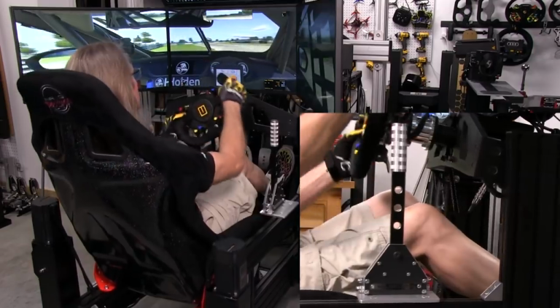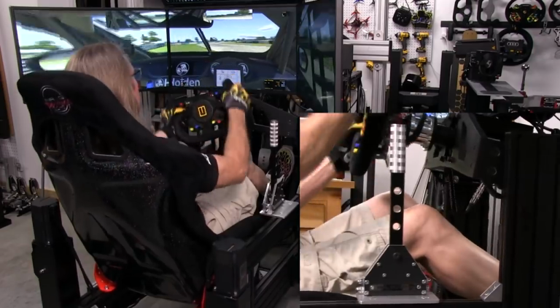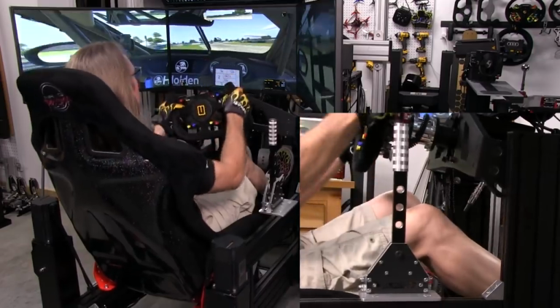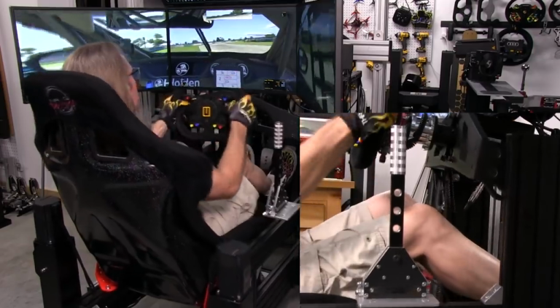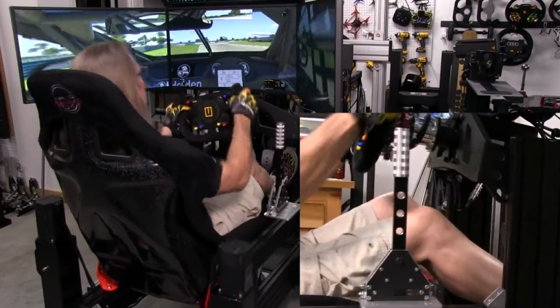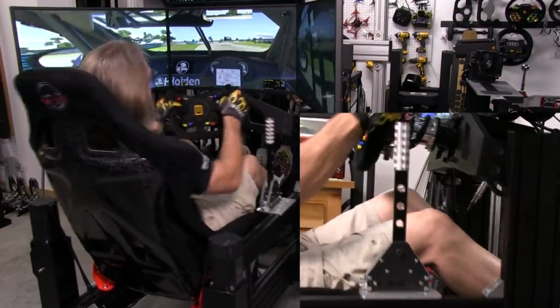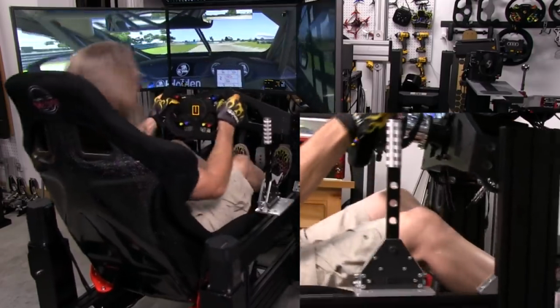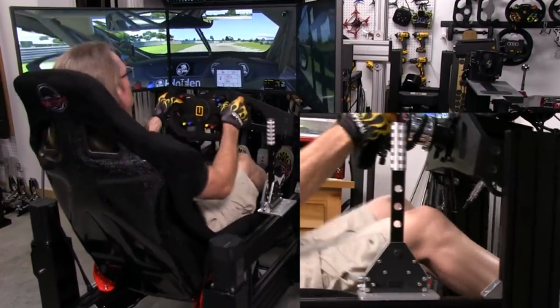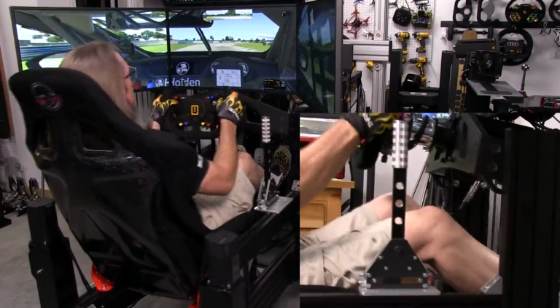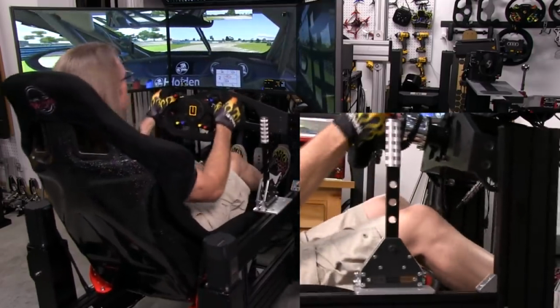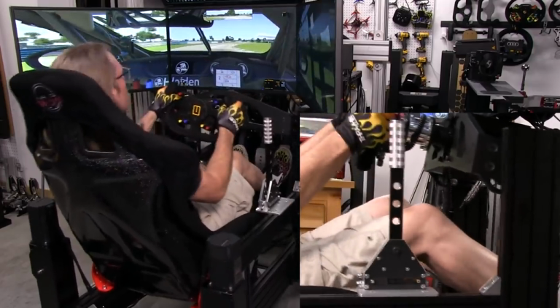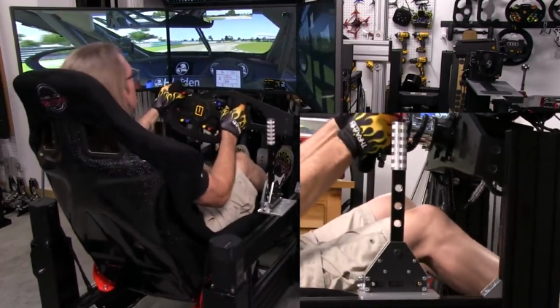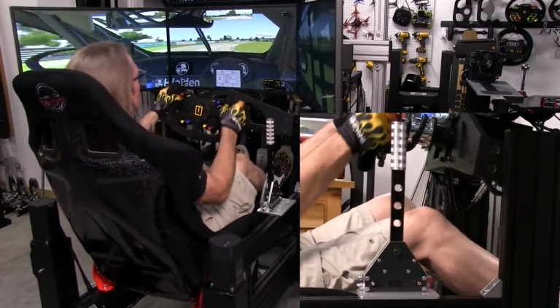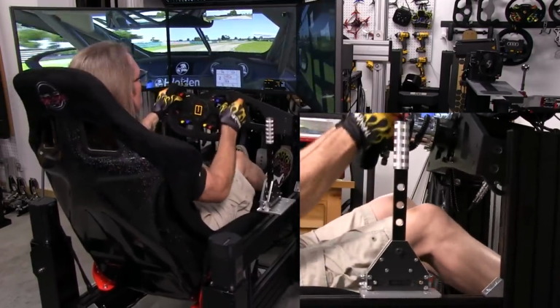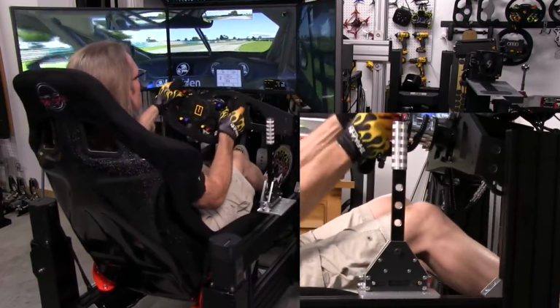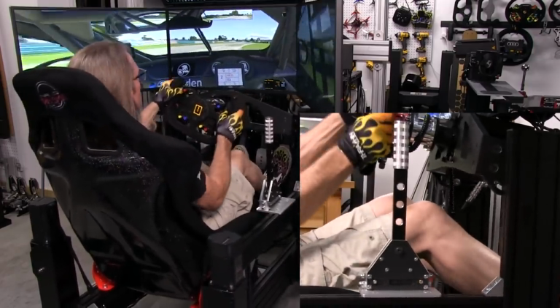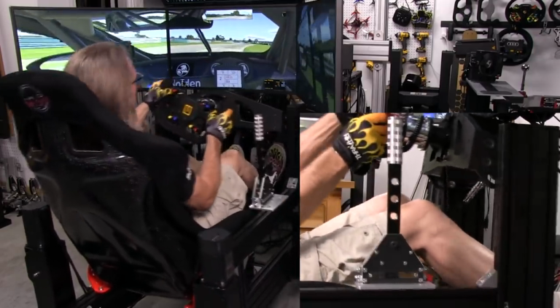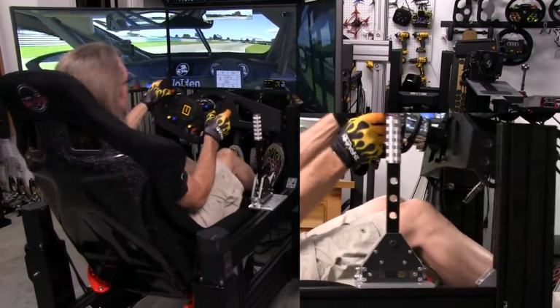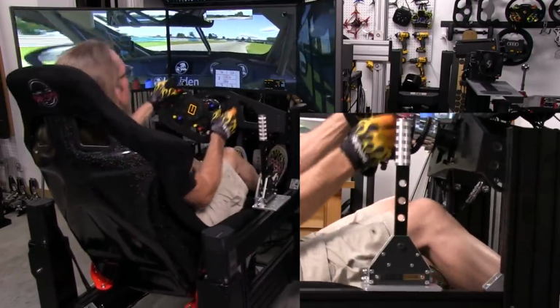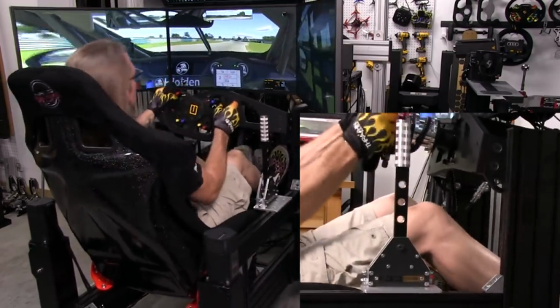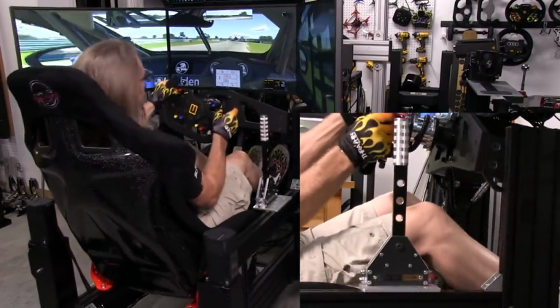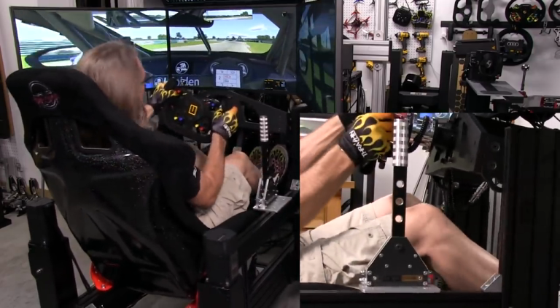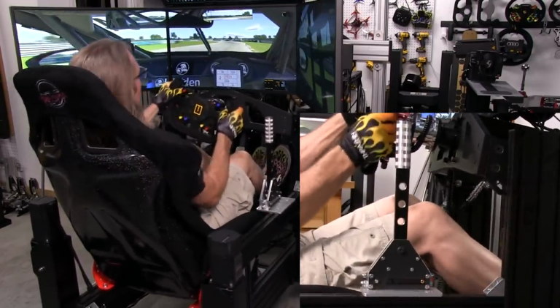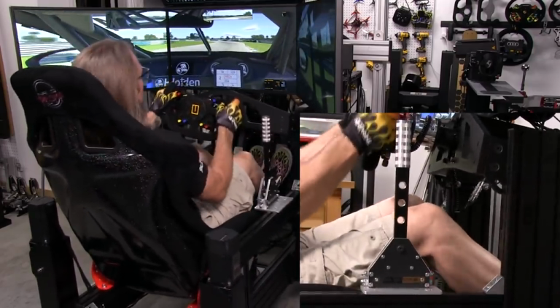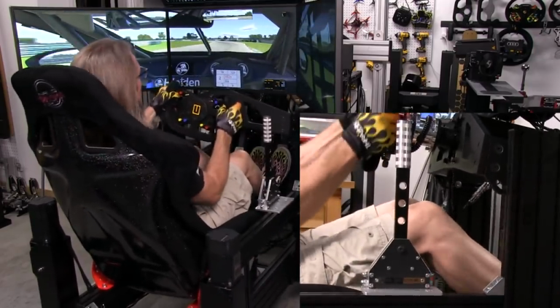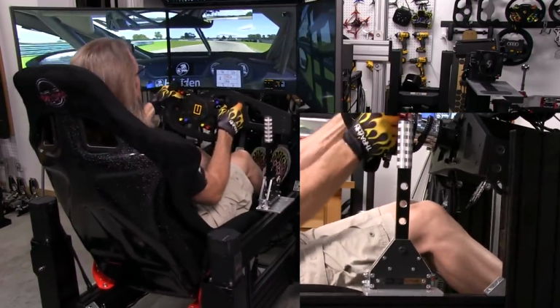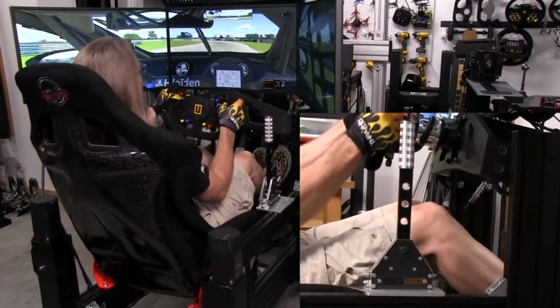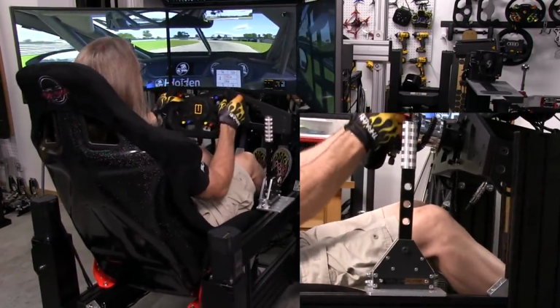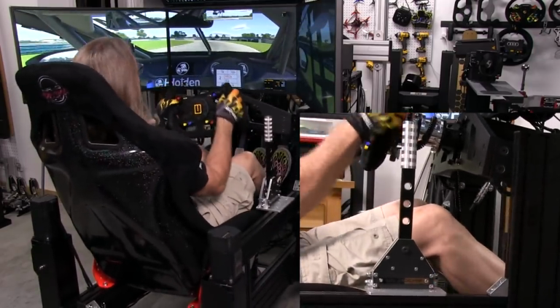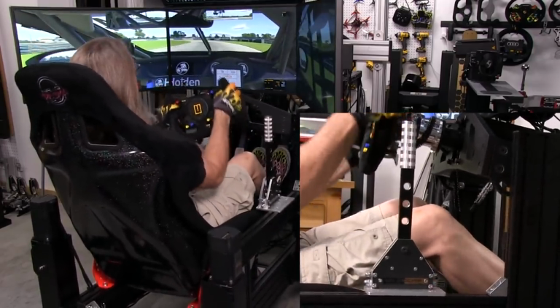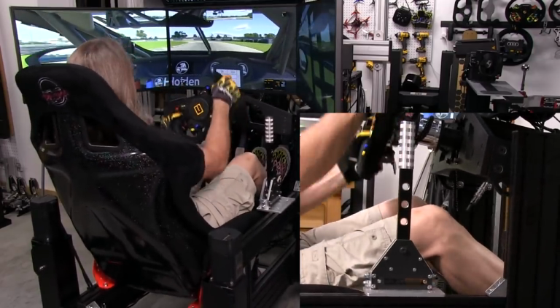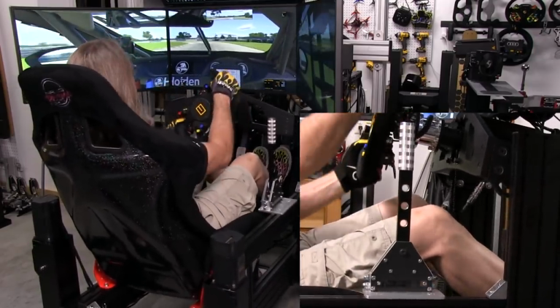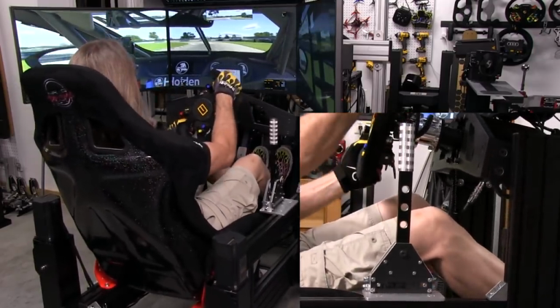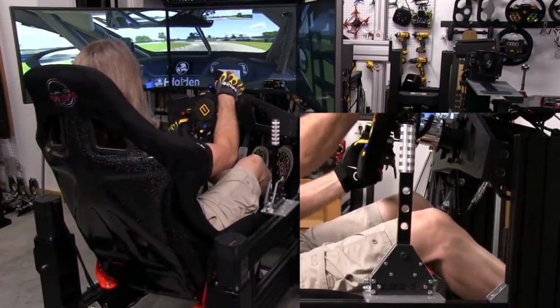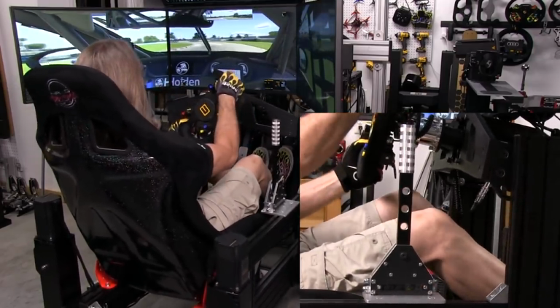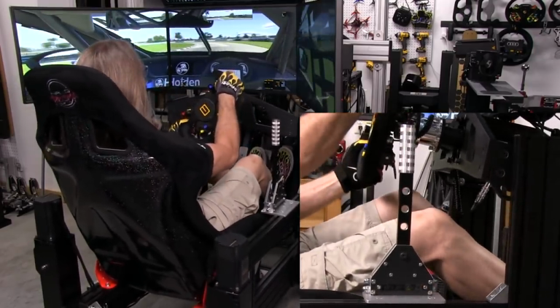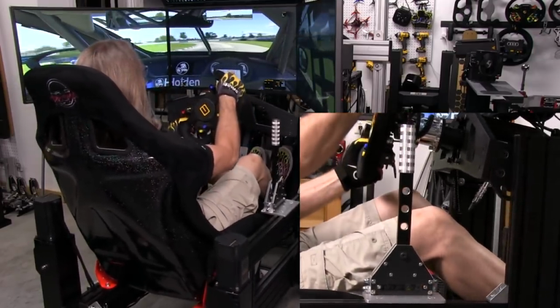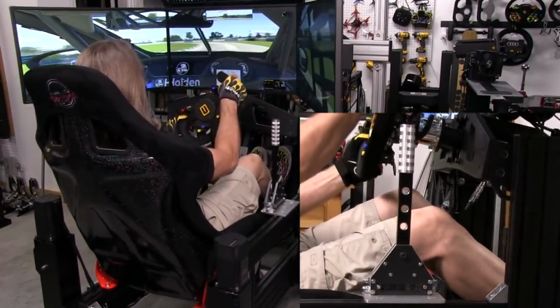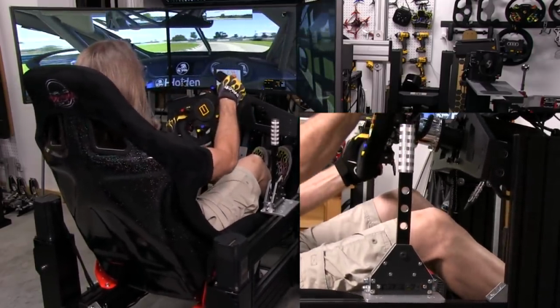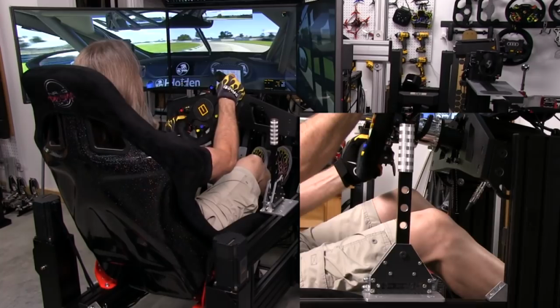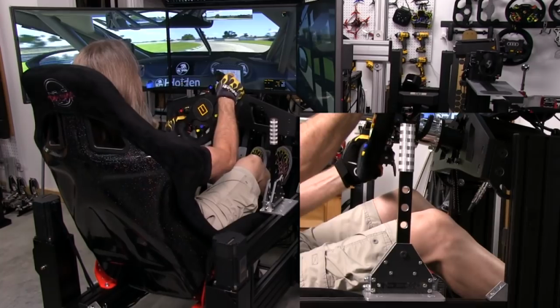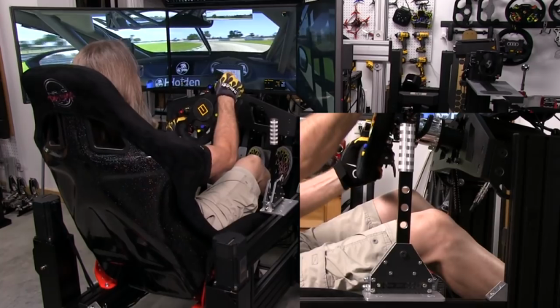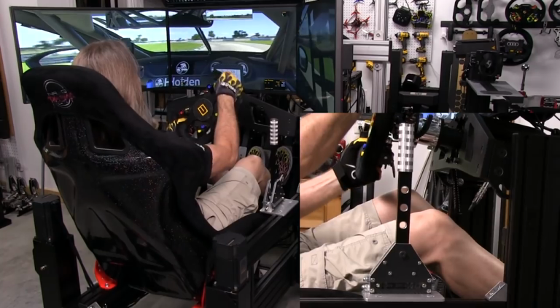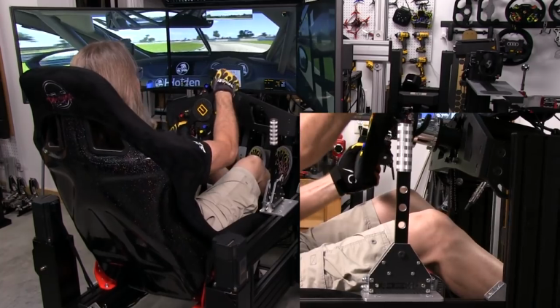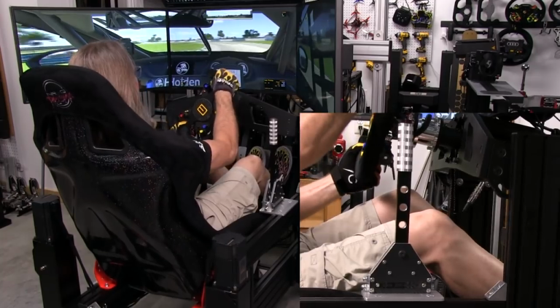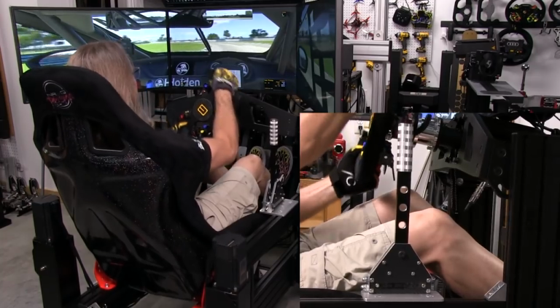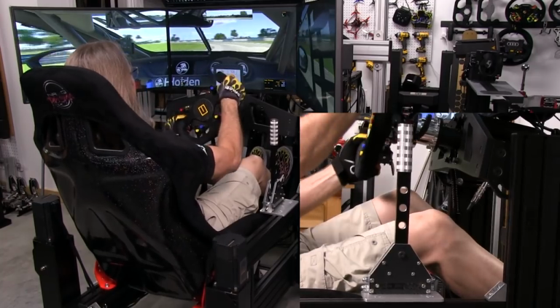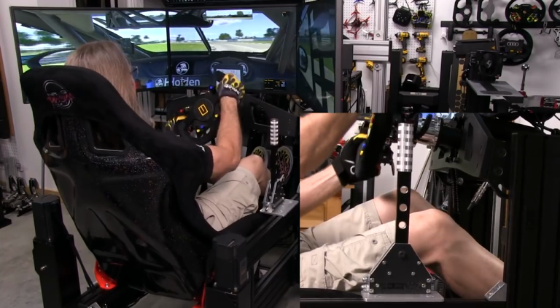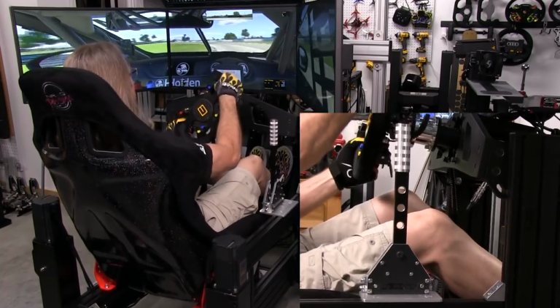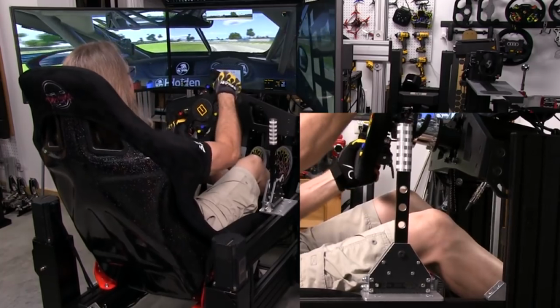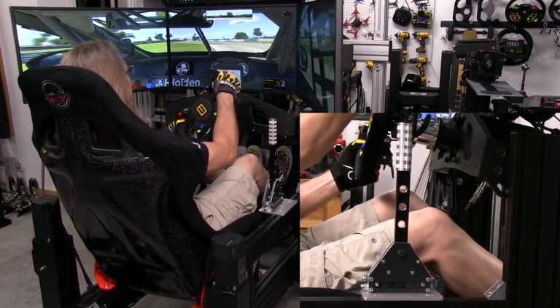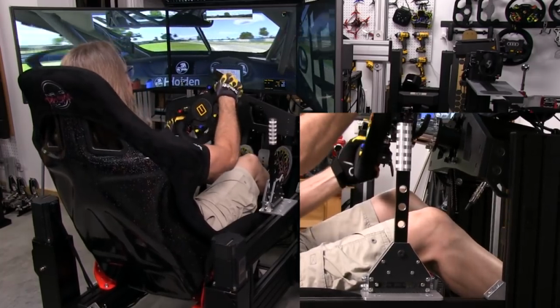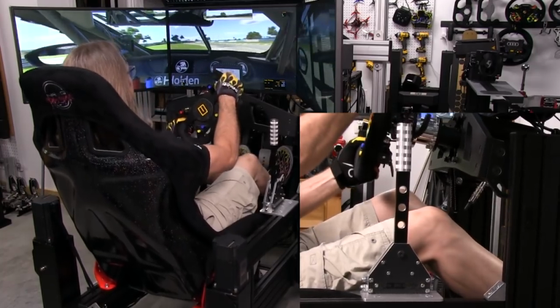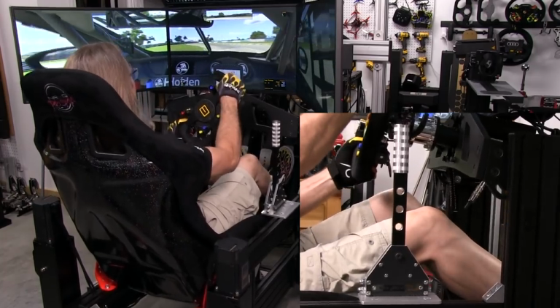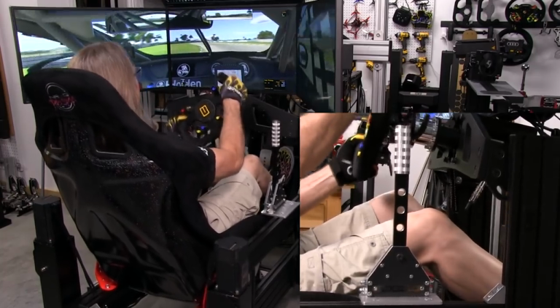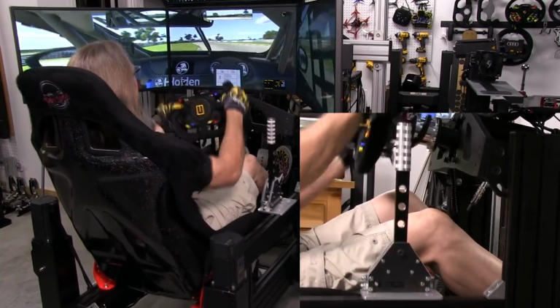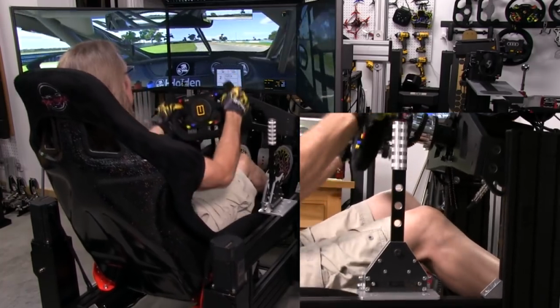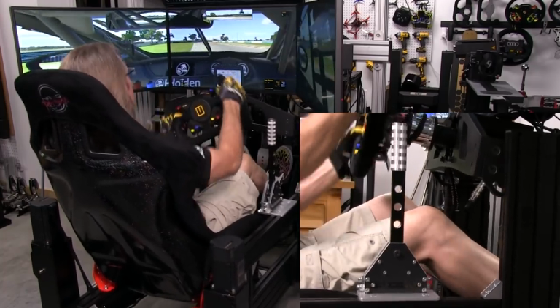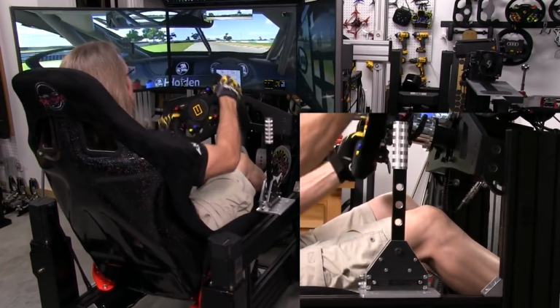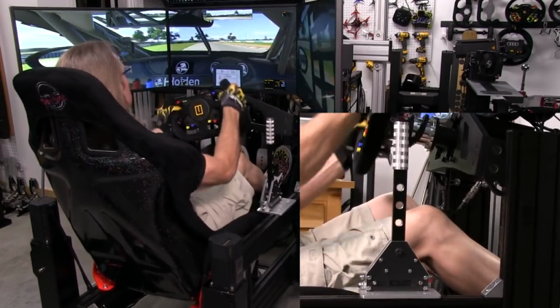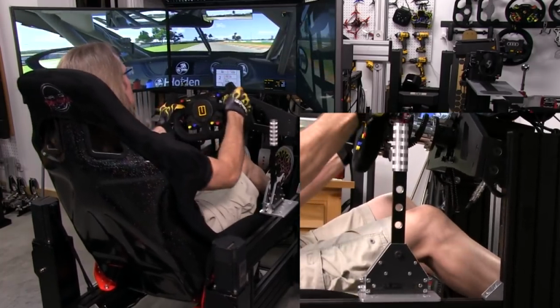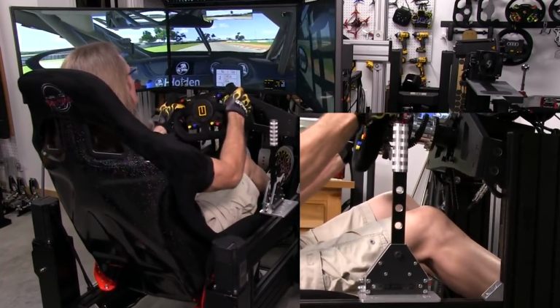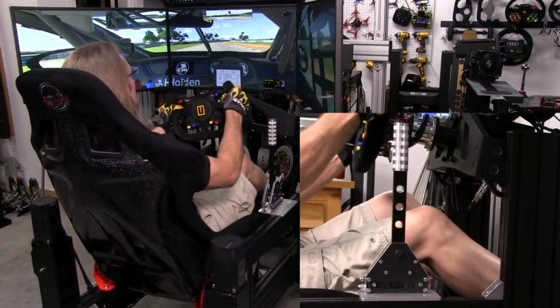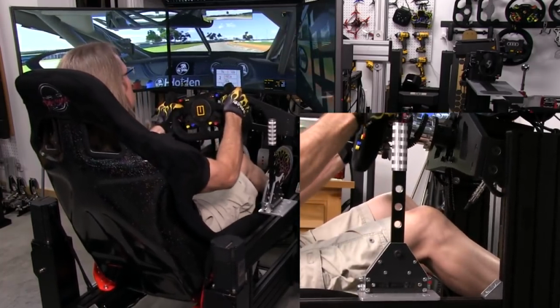As long as you can mount this thing very solidly — and that's the caveat — that's very important. But that goes for a lot of our sim racing hardware peripherals.